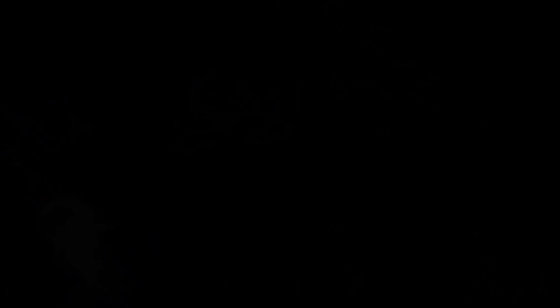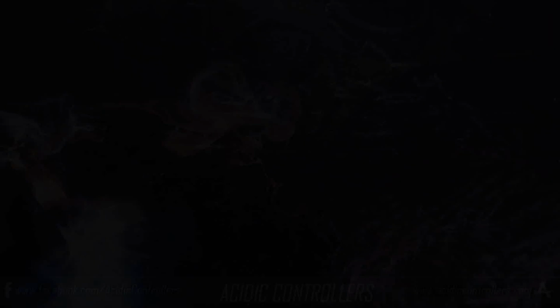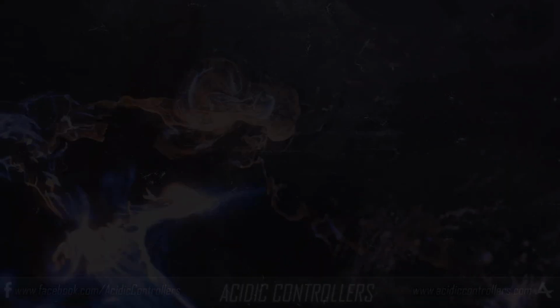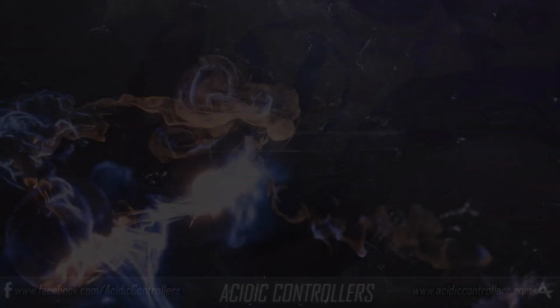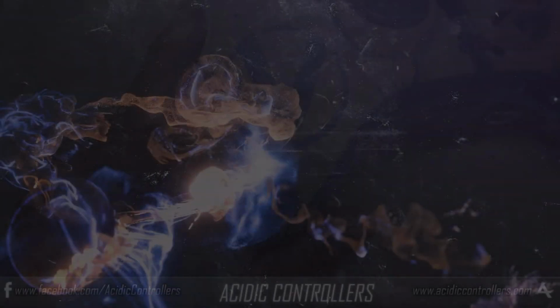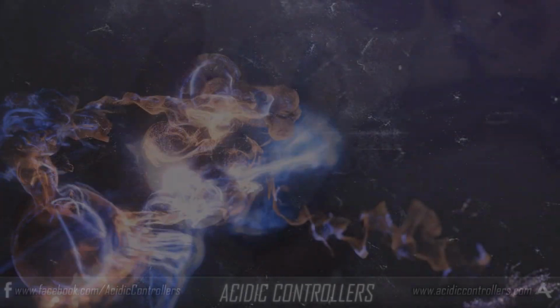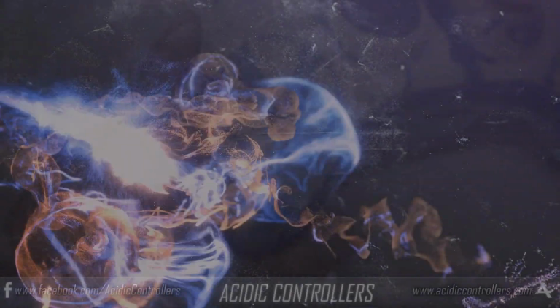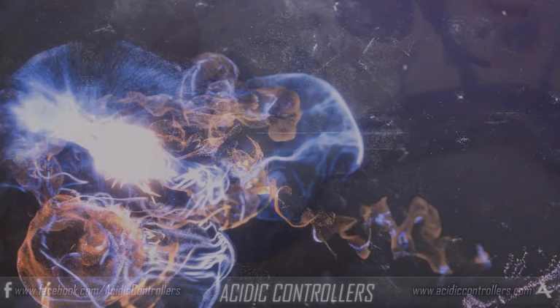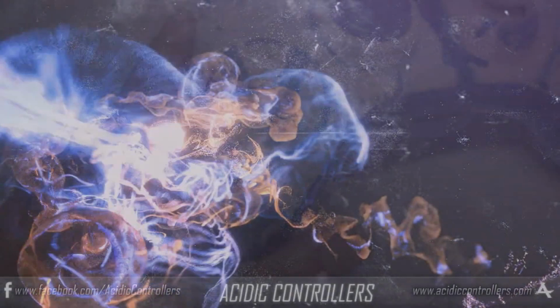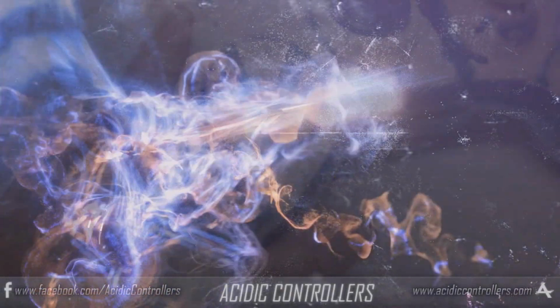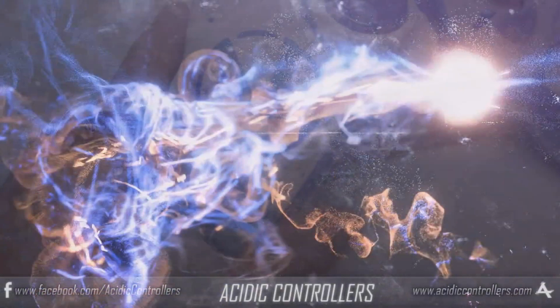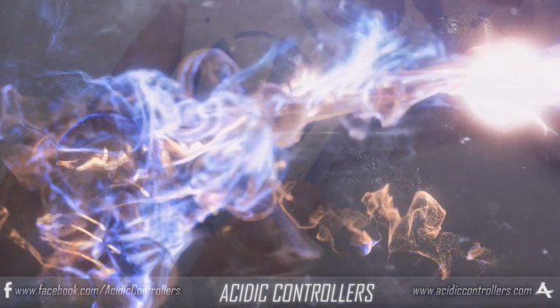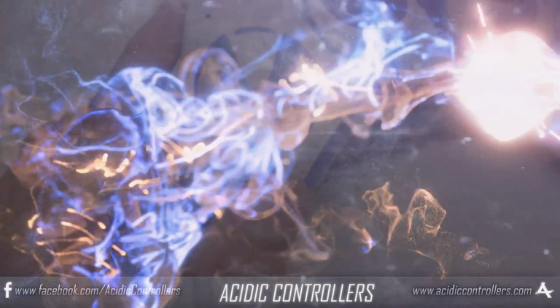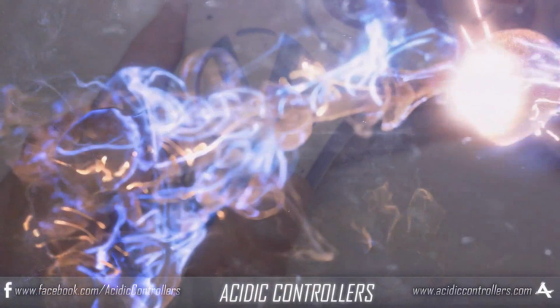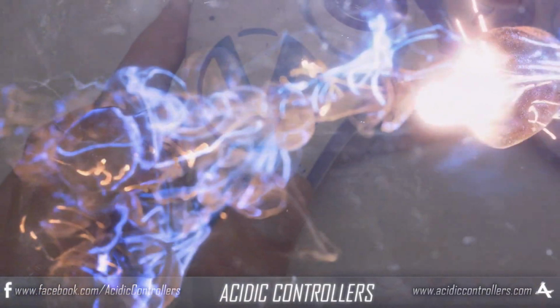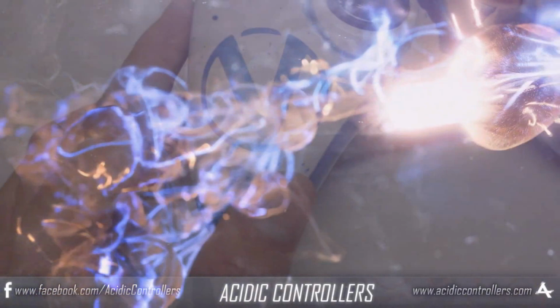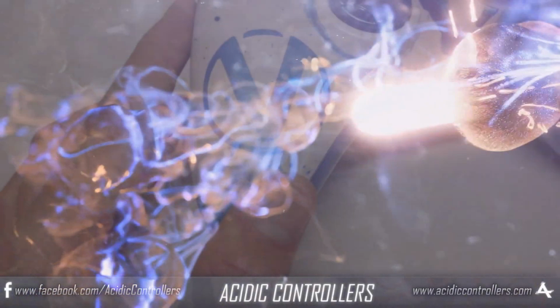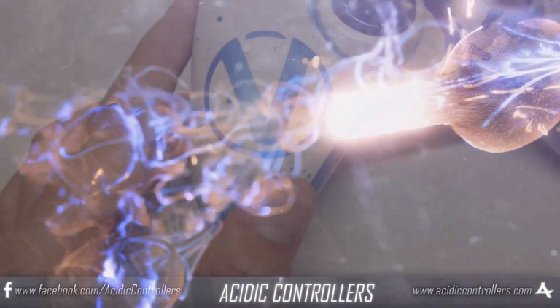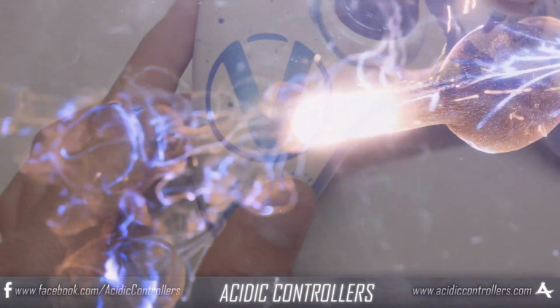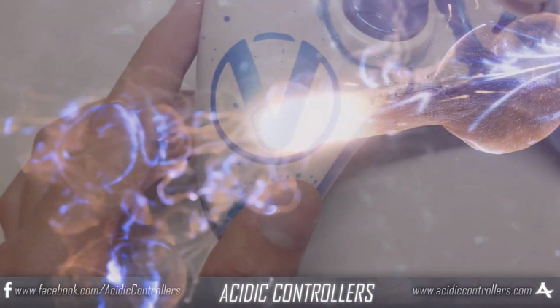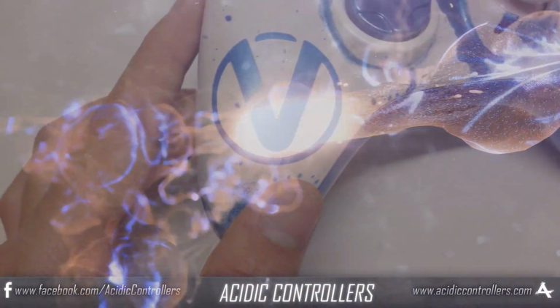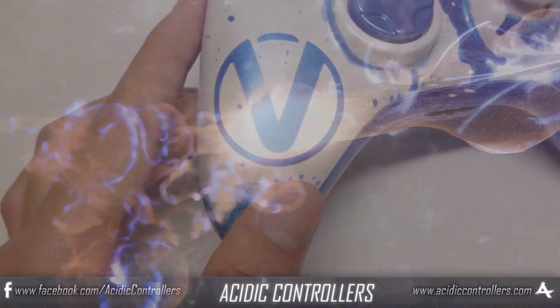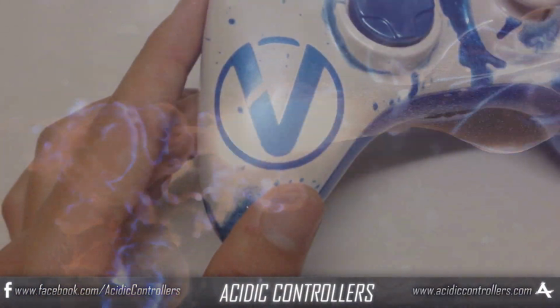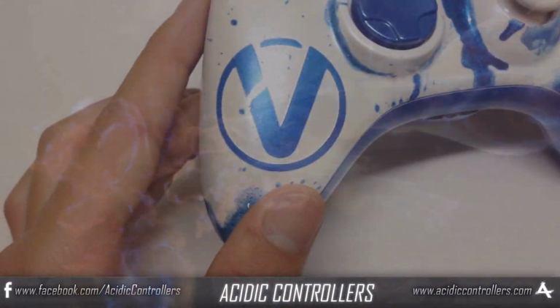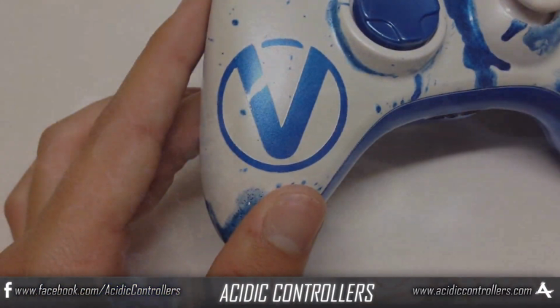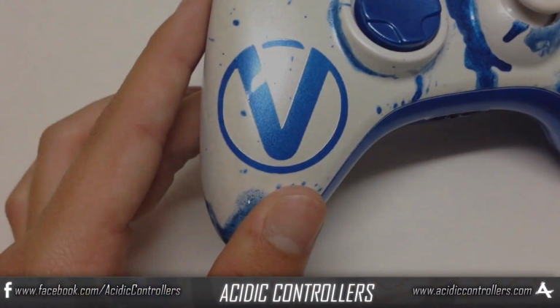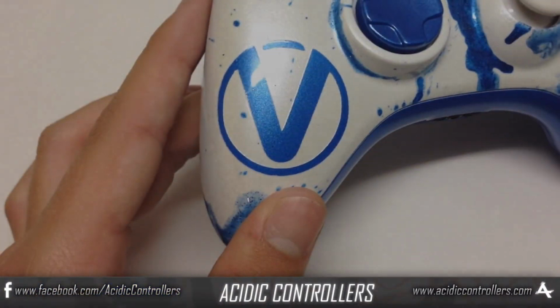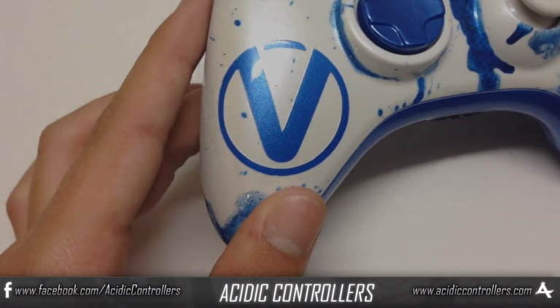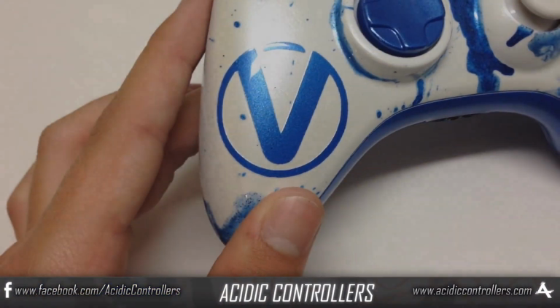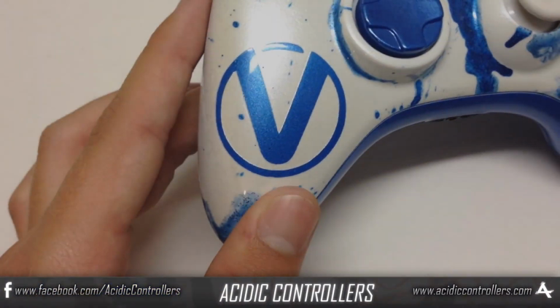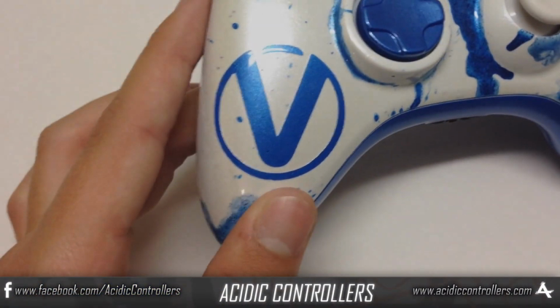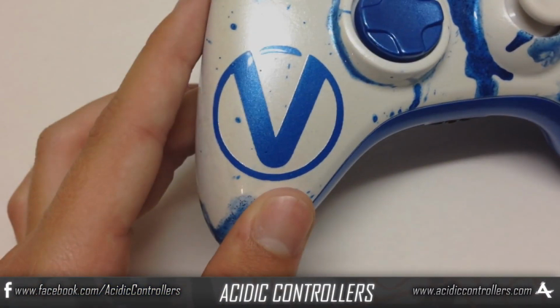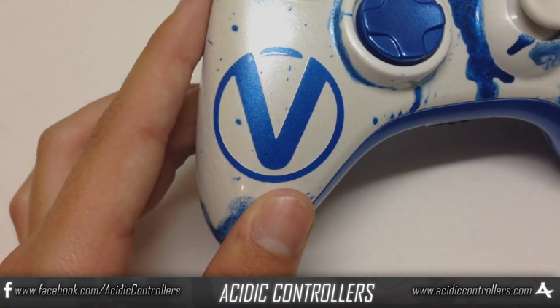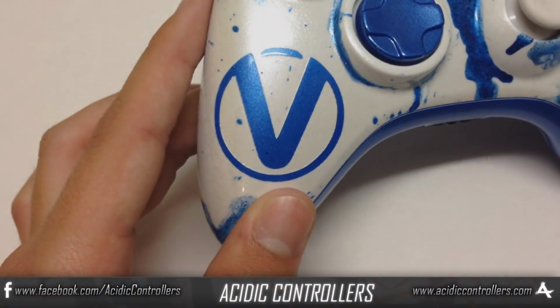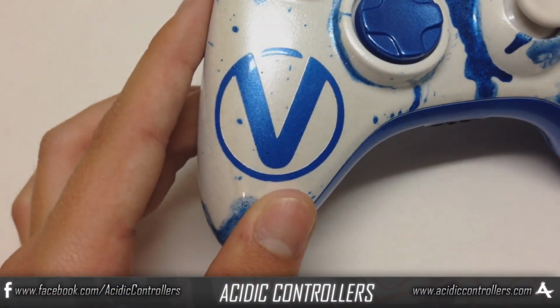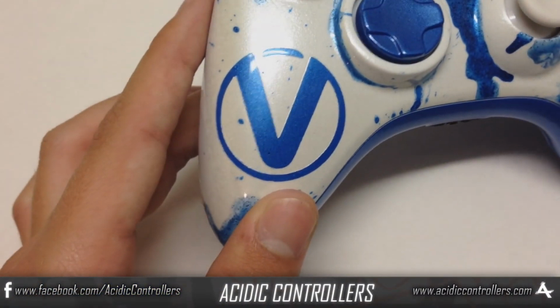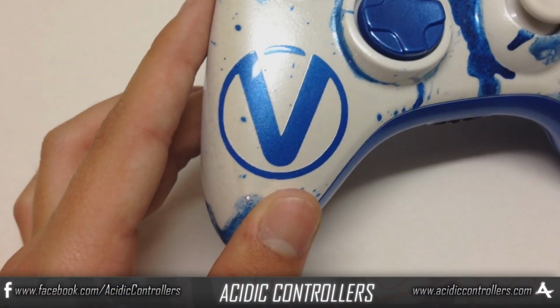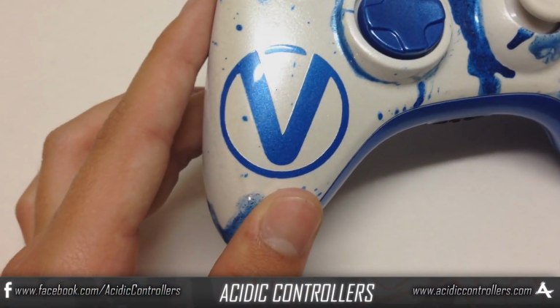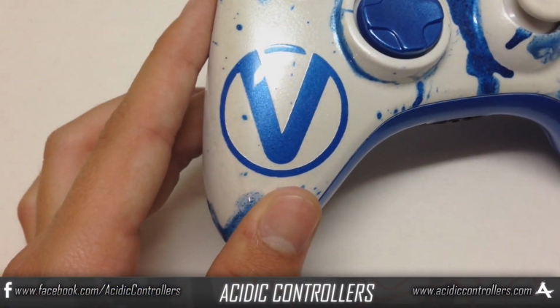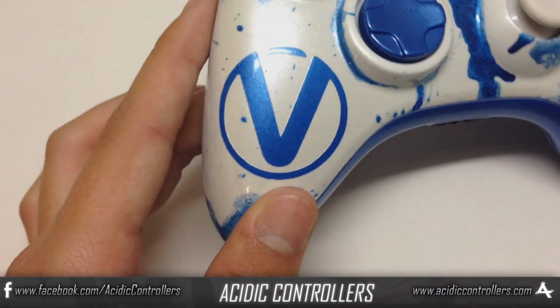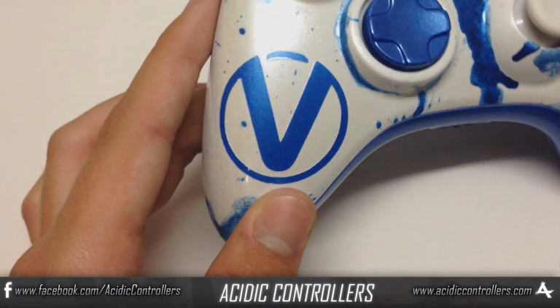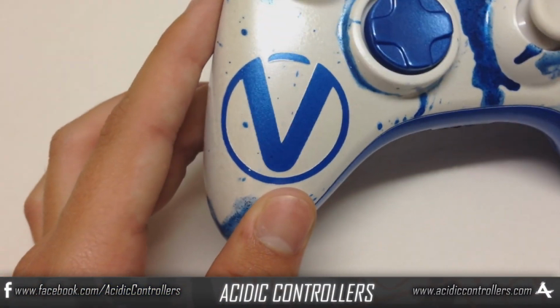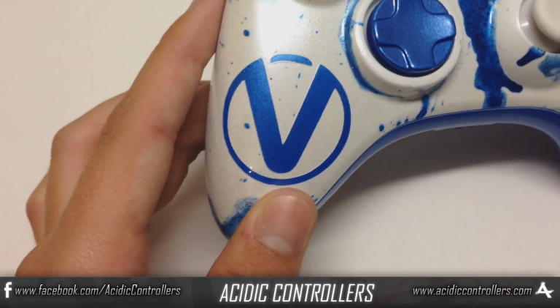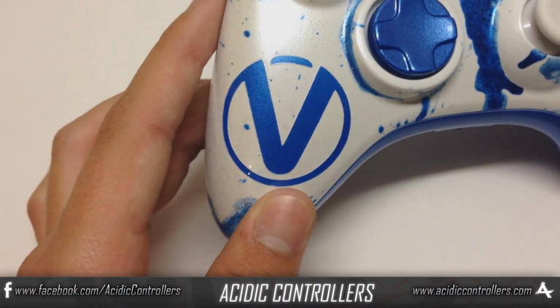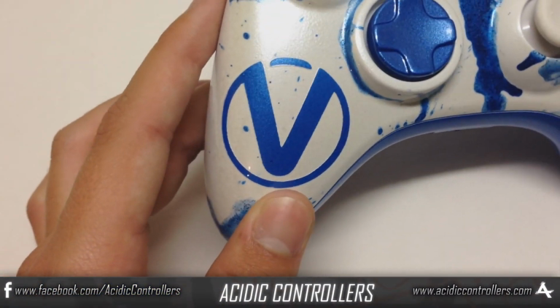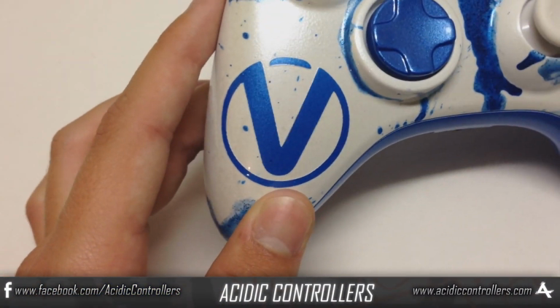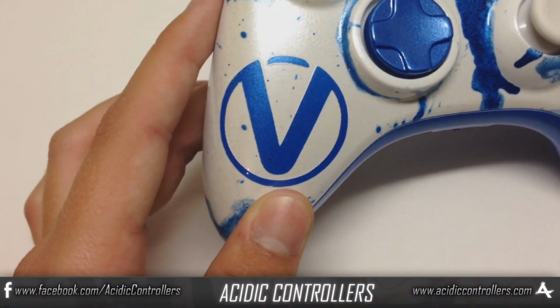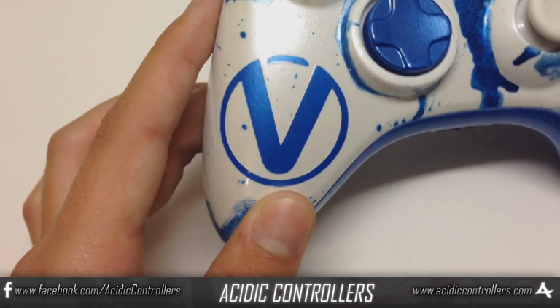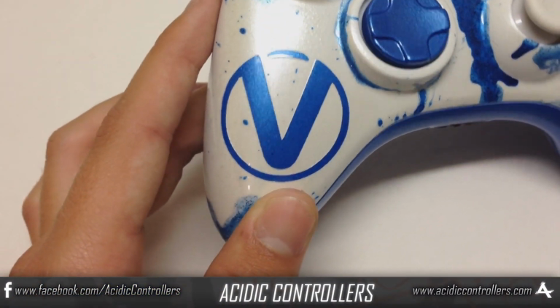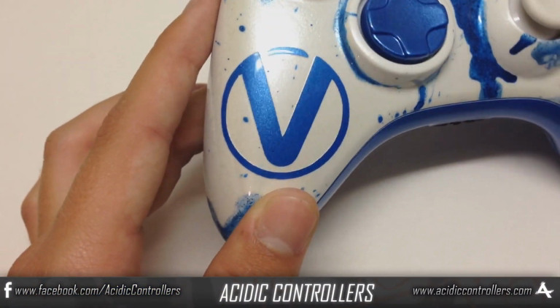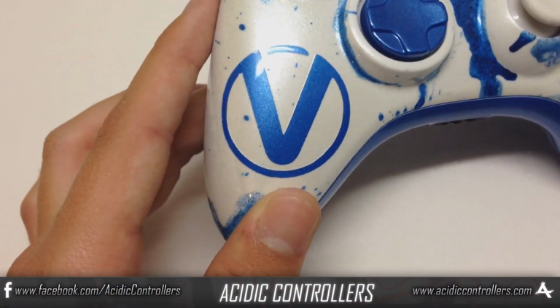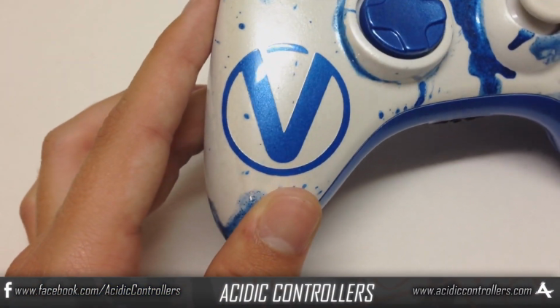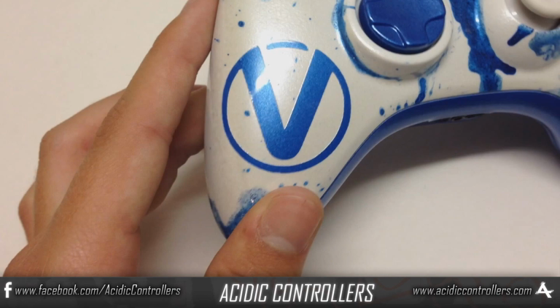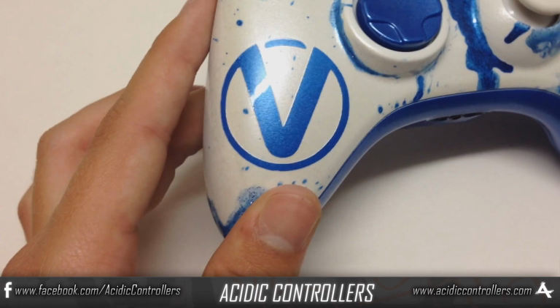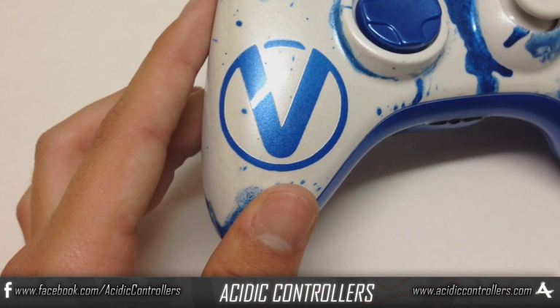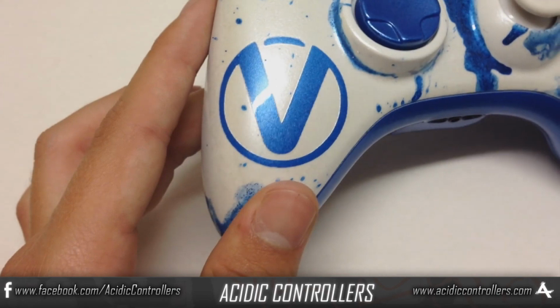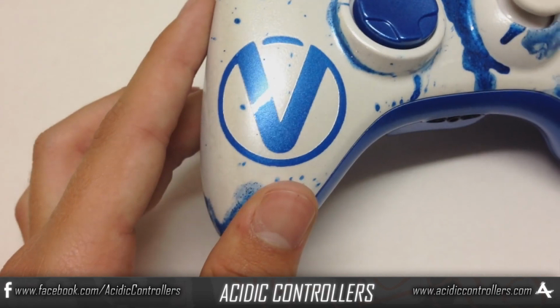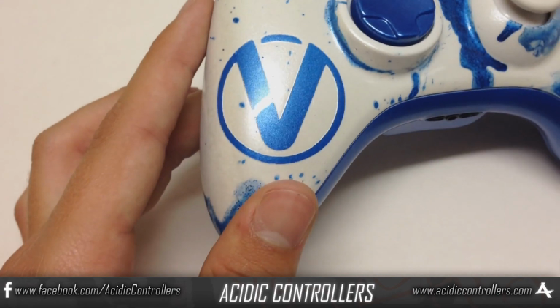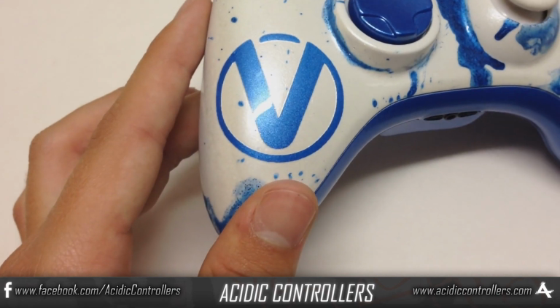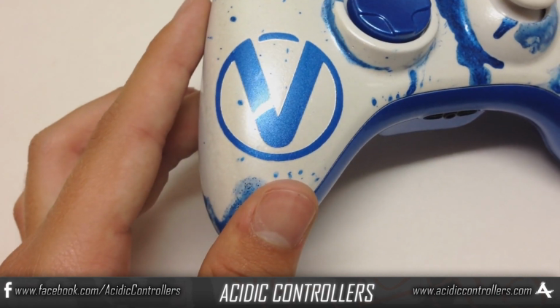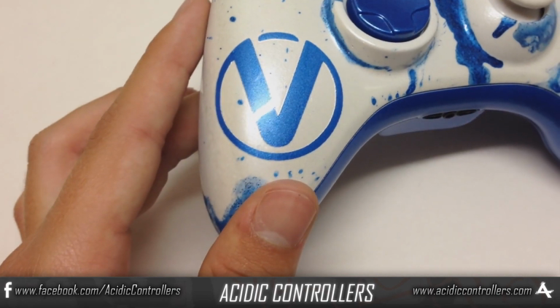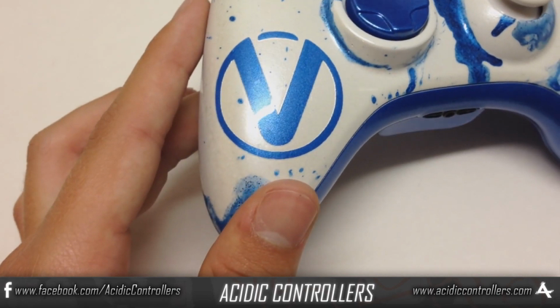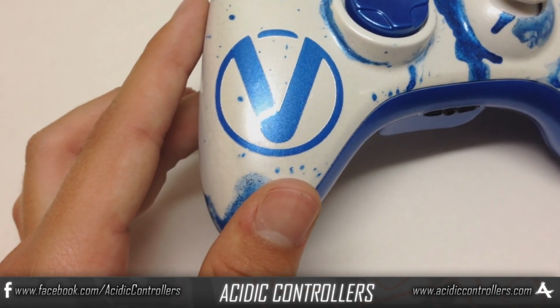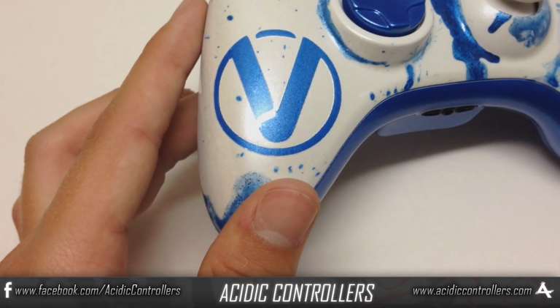What's up guys, Matt here with Acidic Controllers, and today we have the Visify controller.